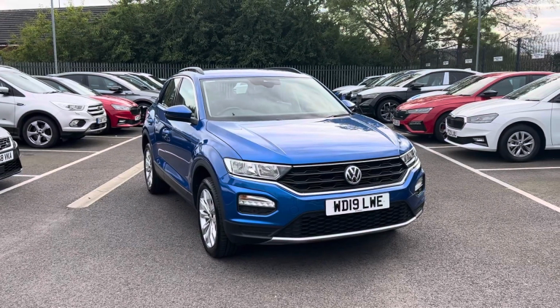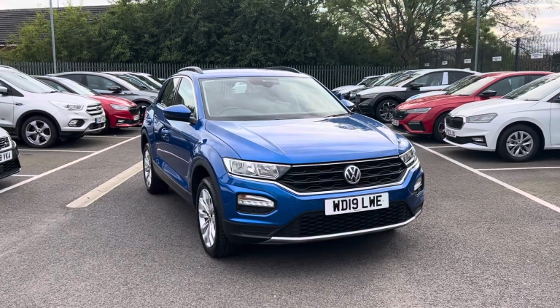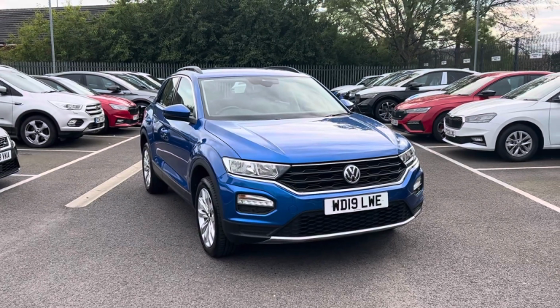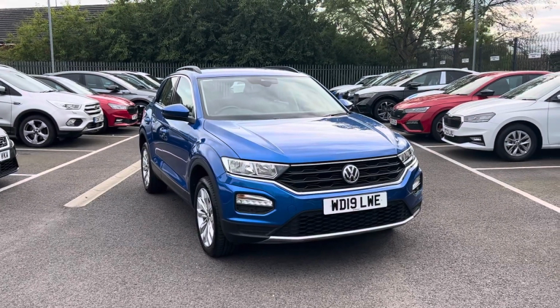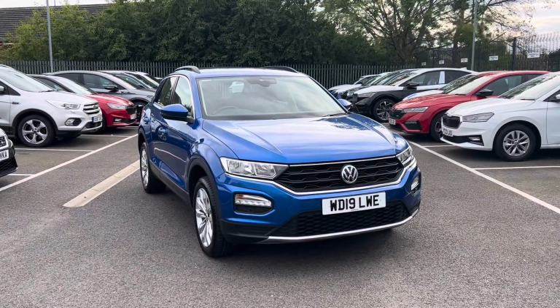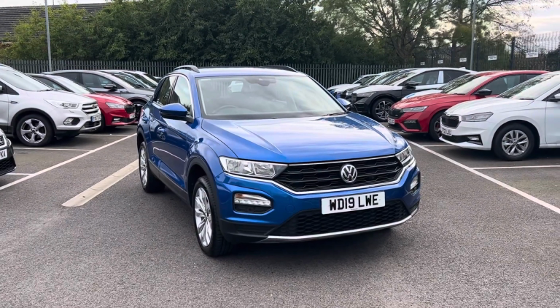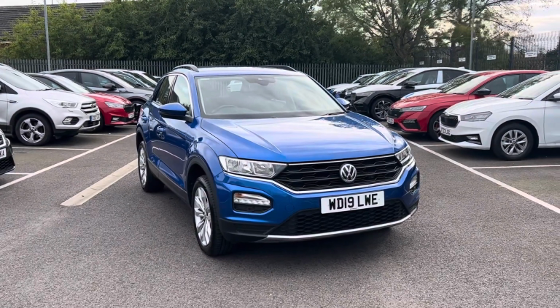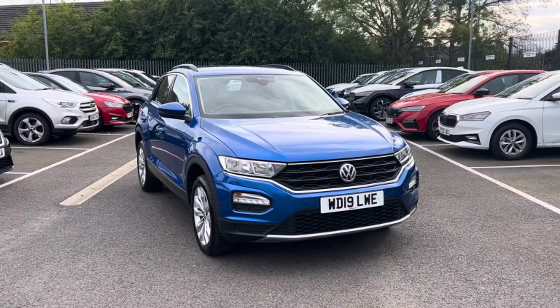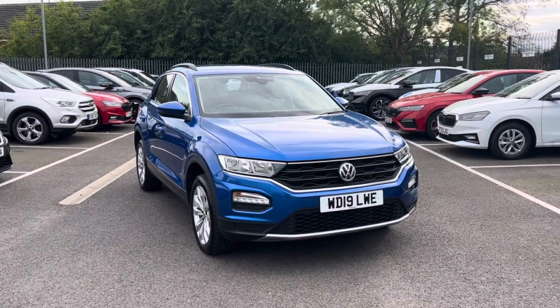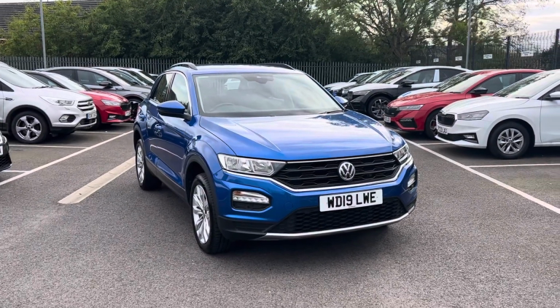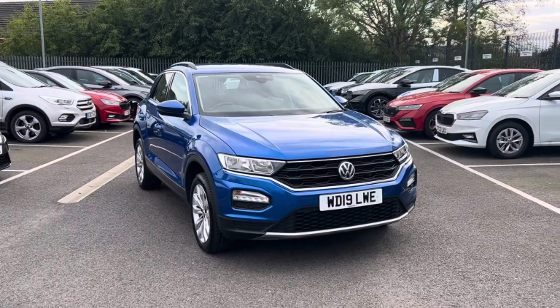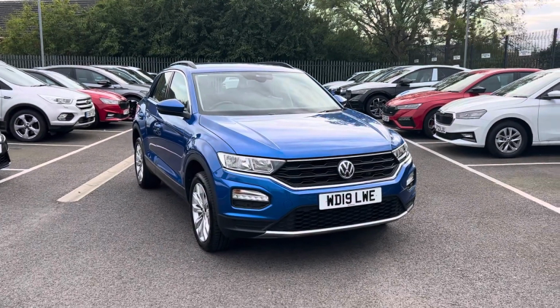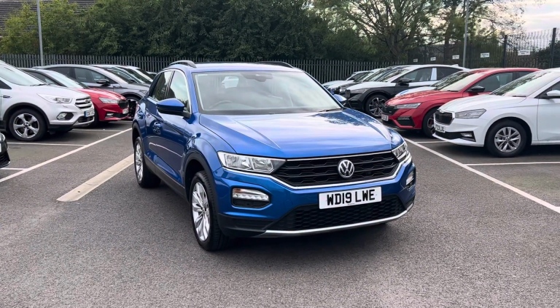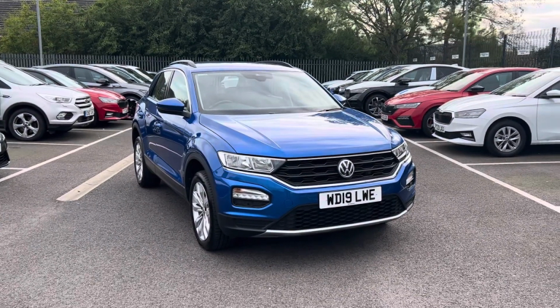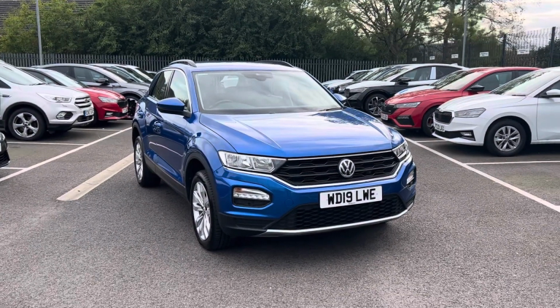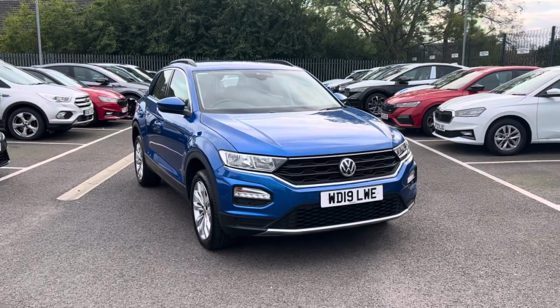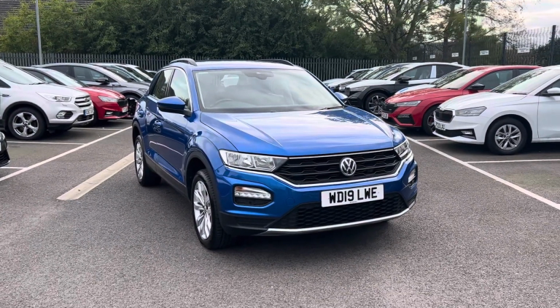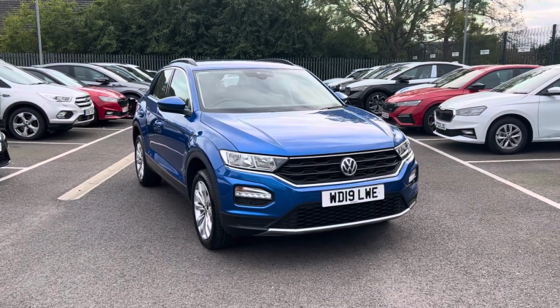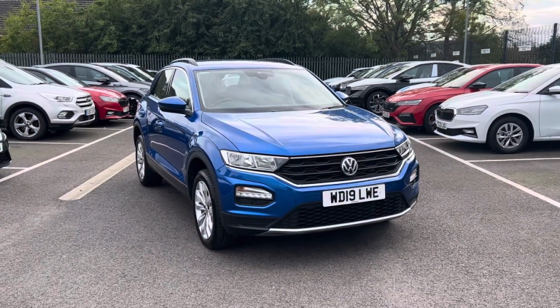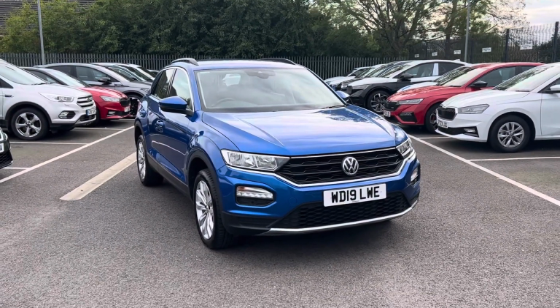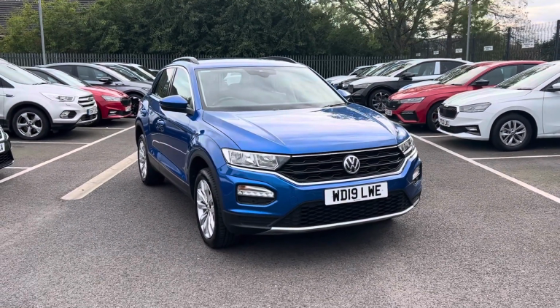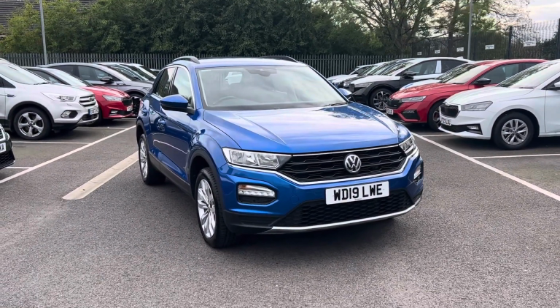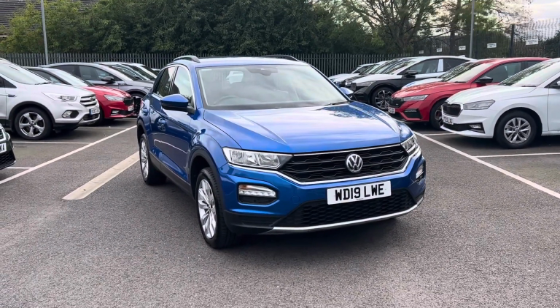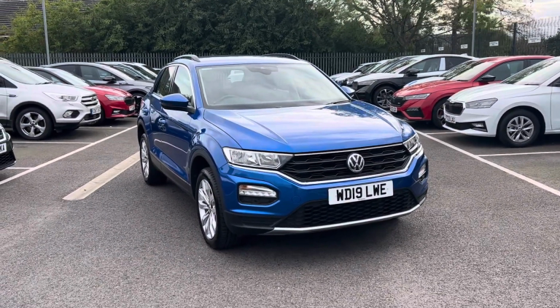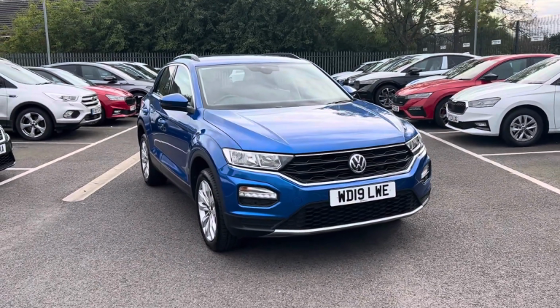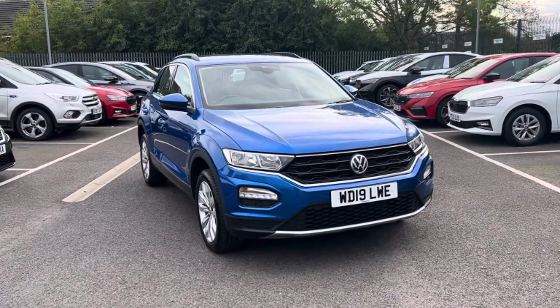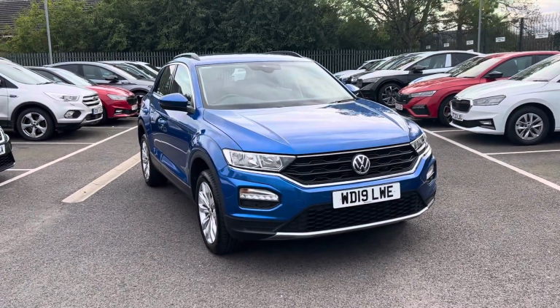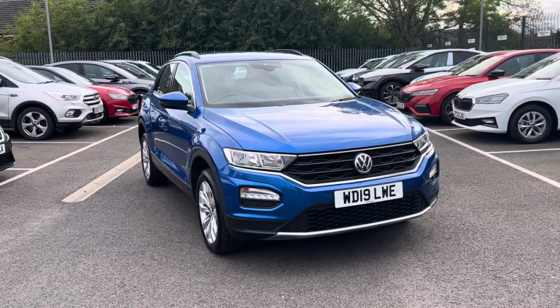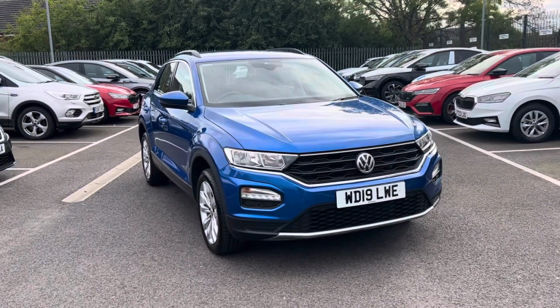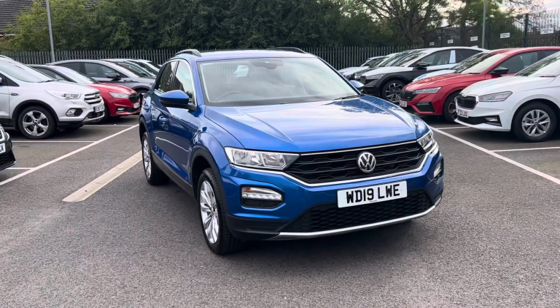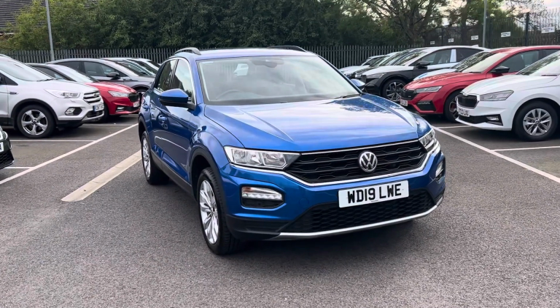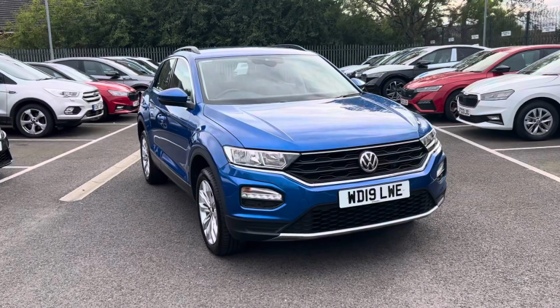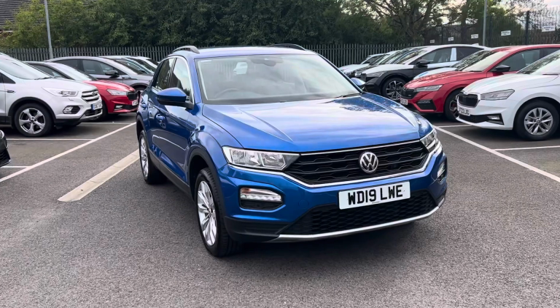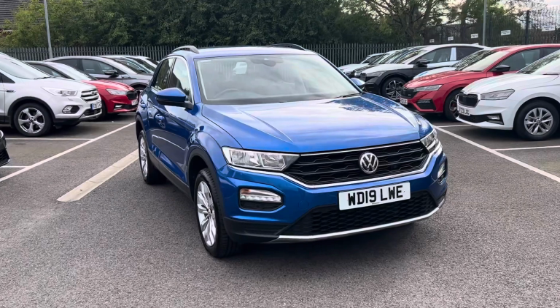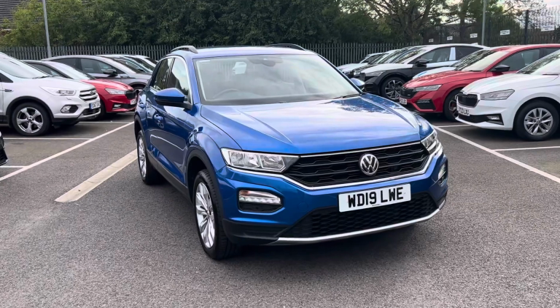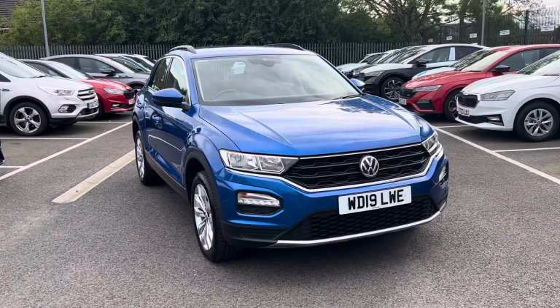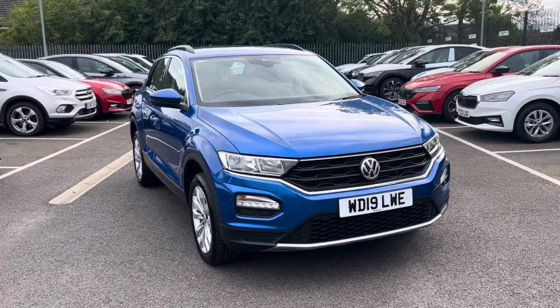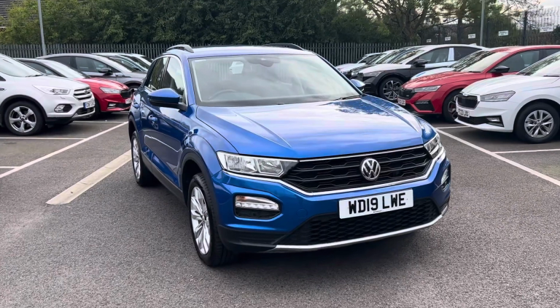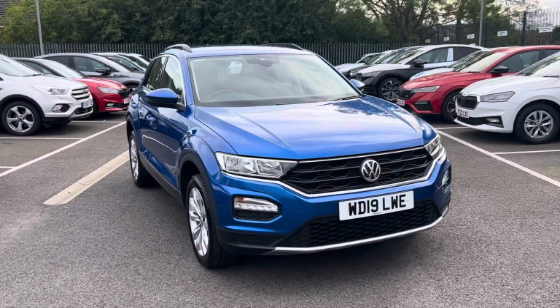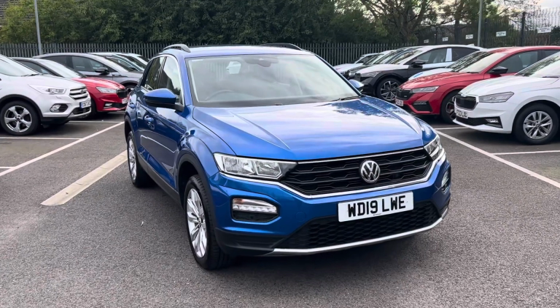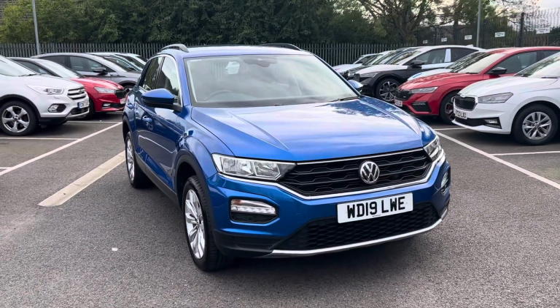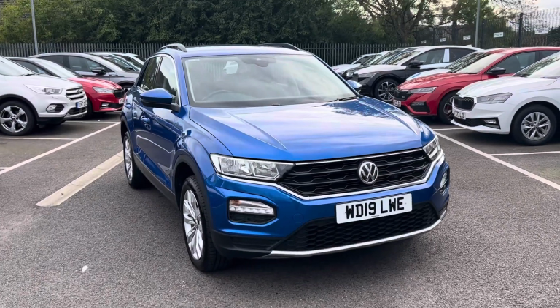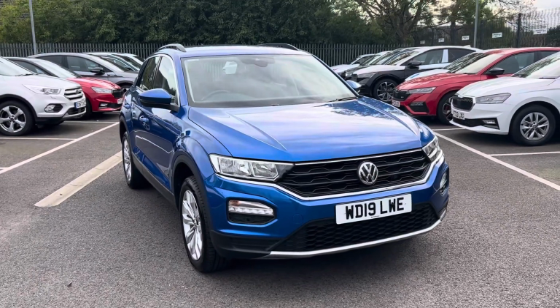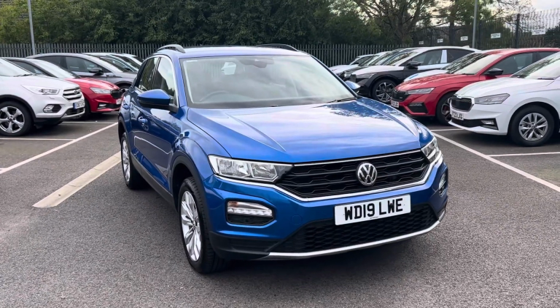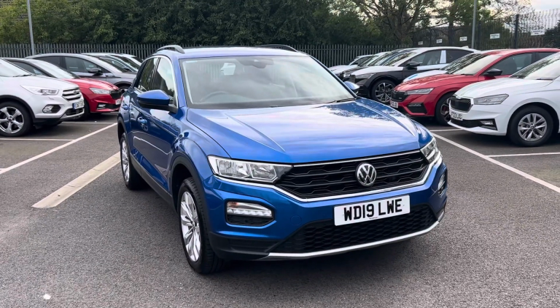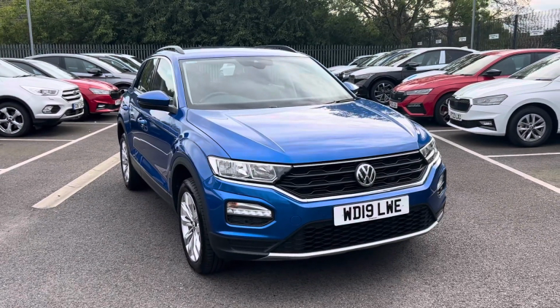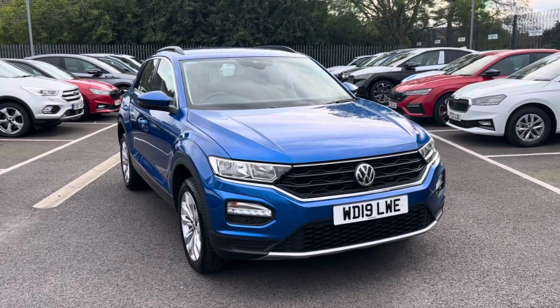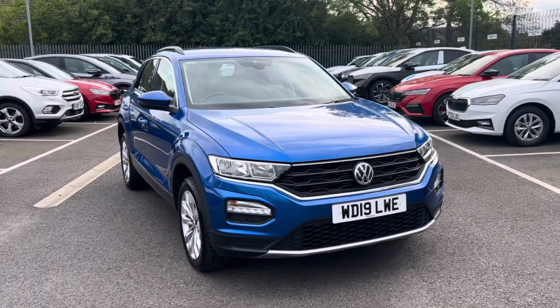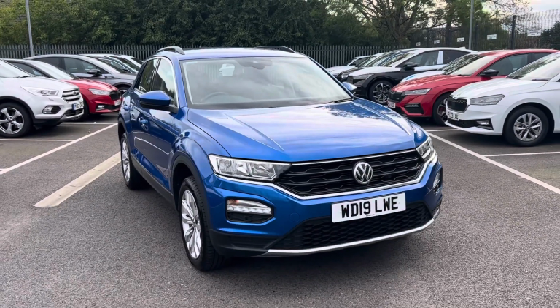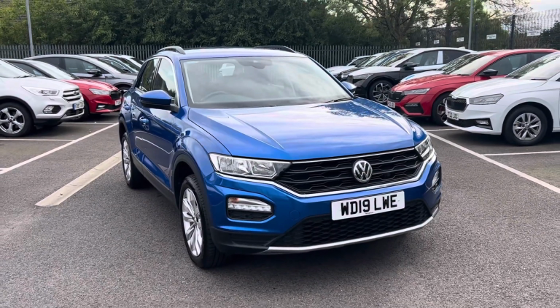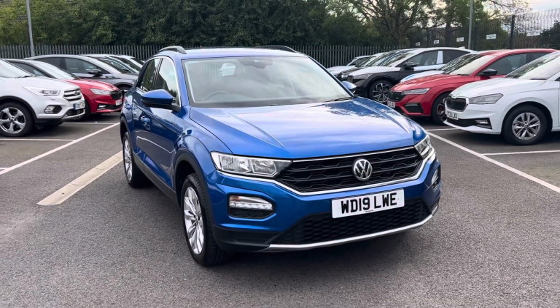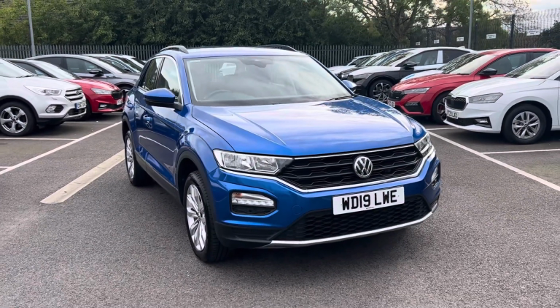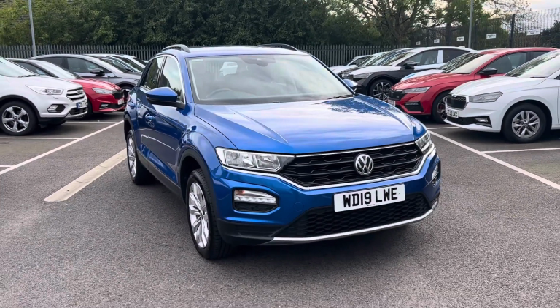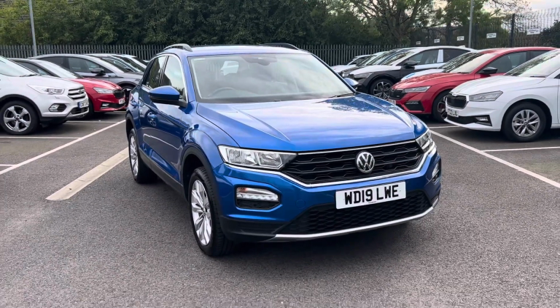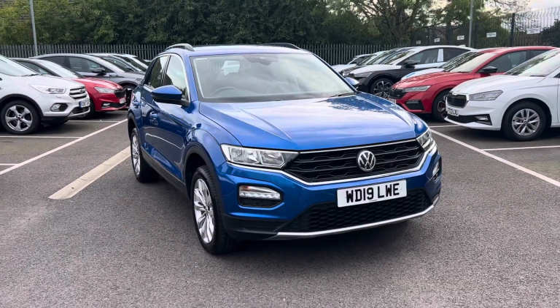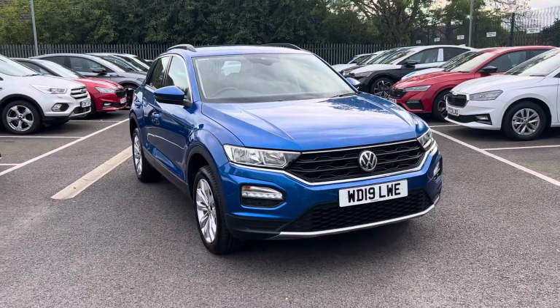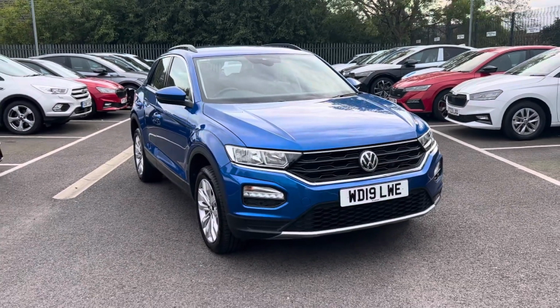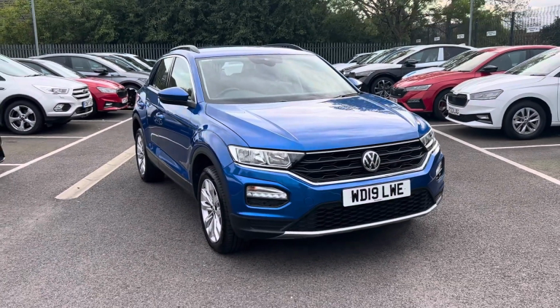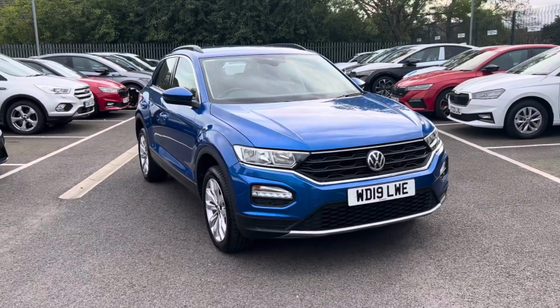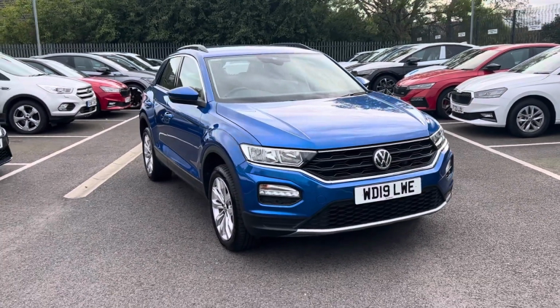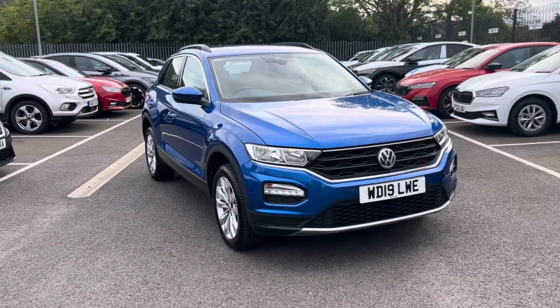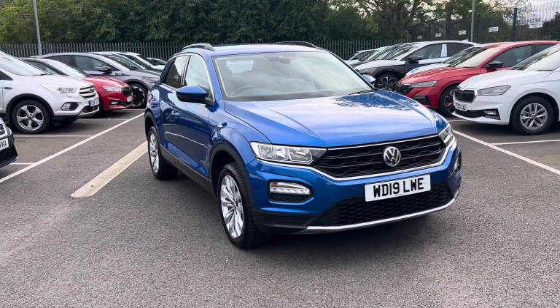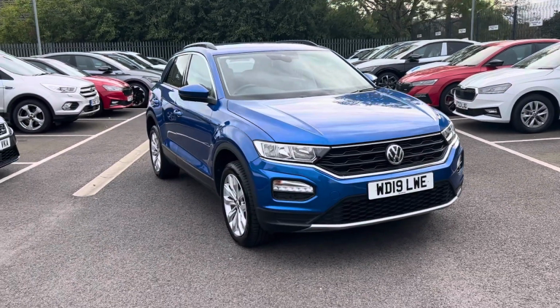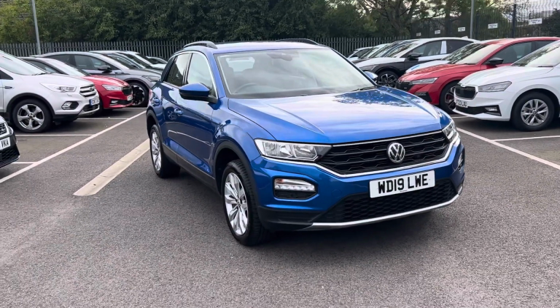Hello and welcome to DMQ for Skoda Grinsby. My name's James and today I'll be taking you around our Volkswagen C-Roc 1.6 TDI SE finished in Ravenna Blue.